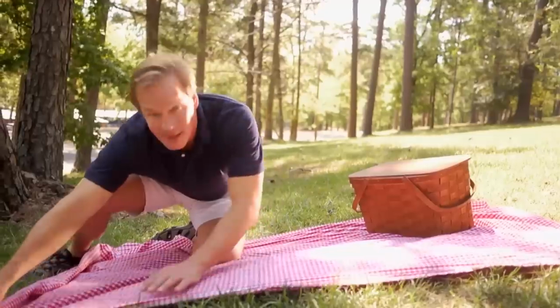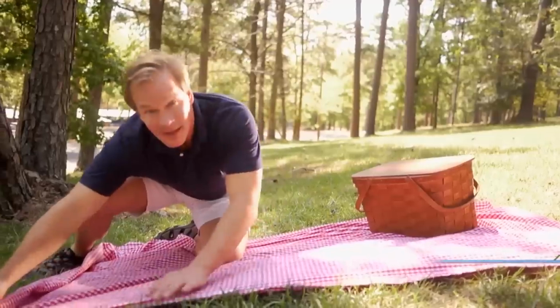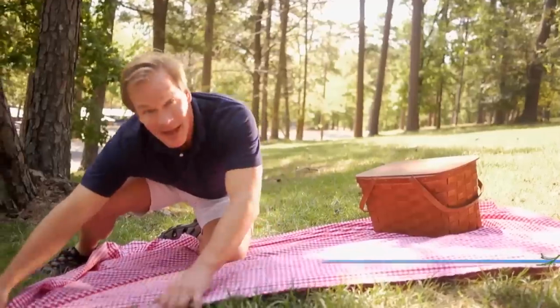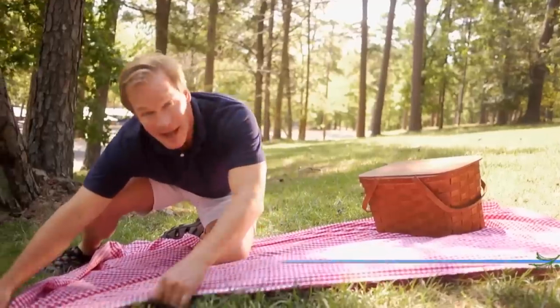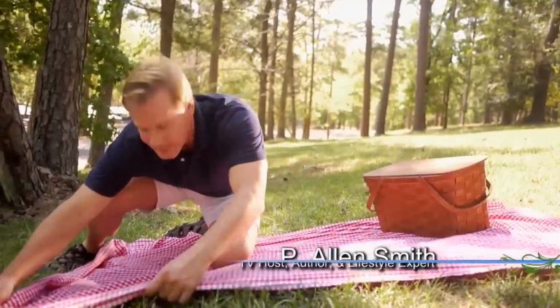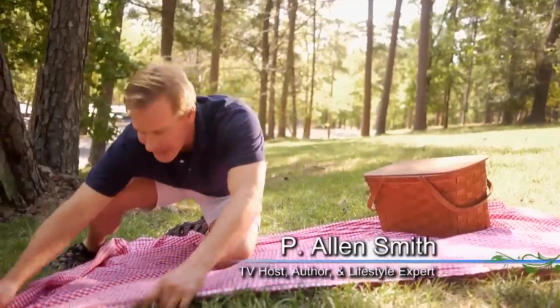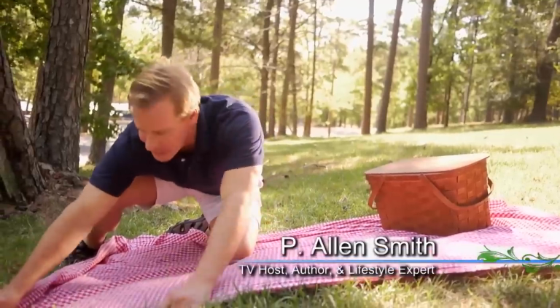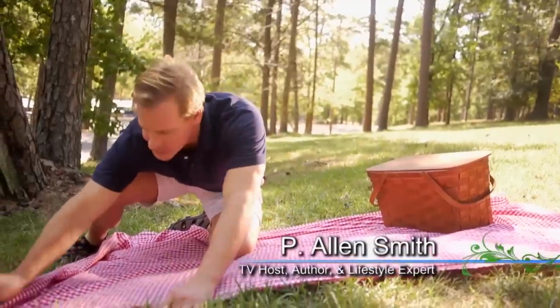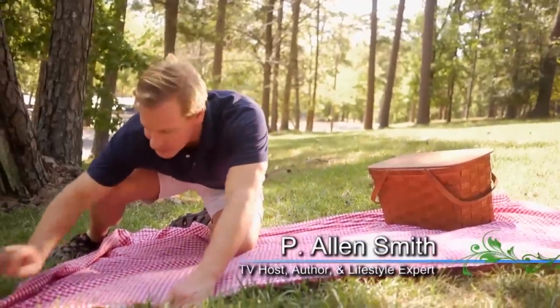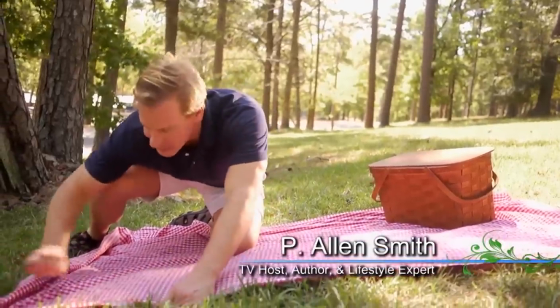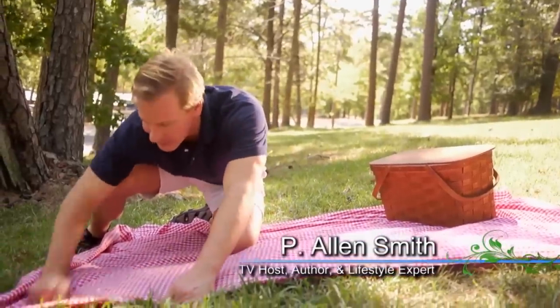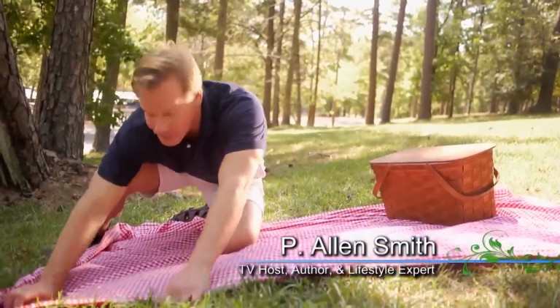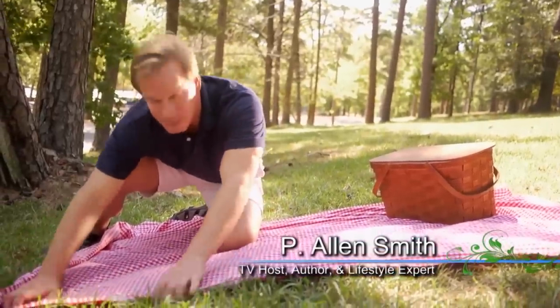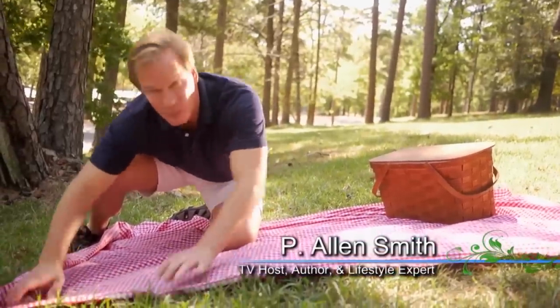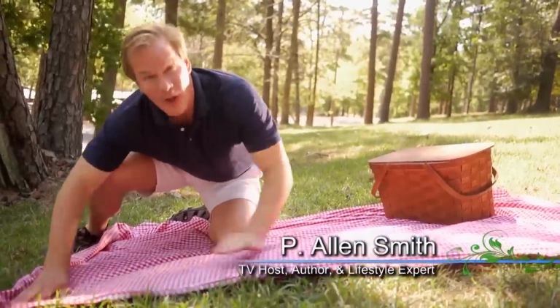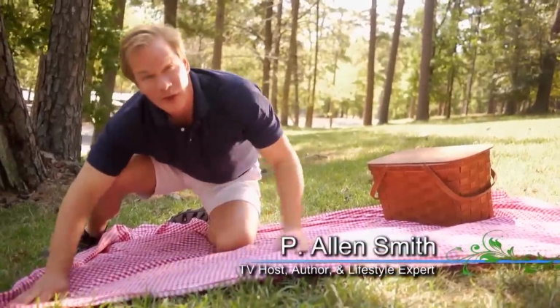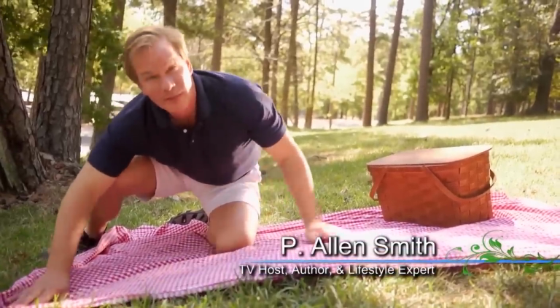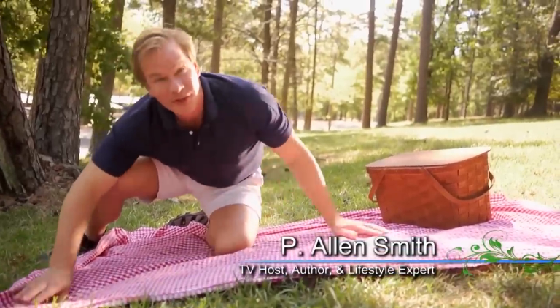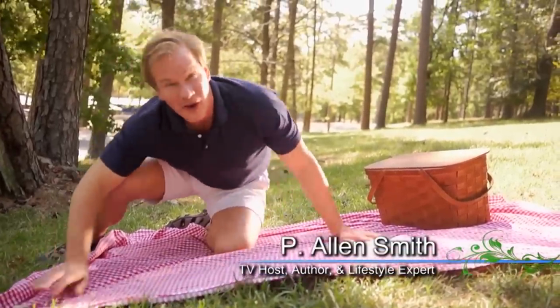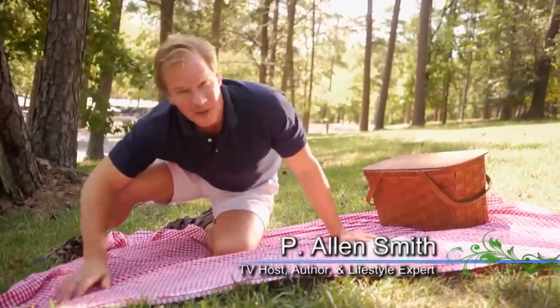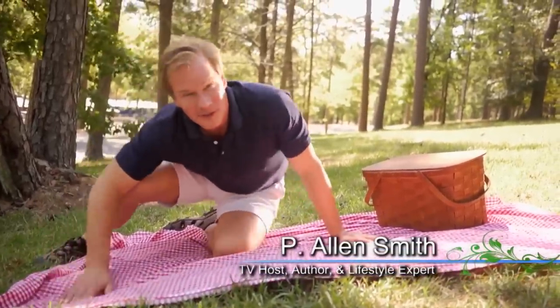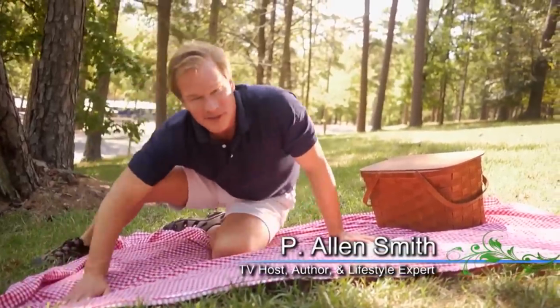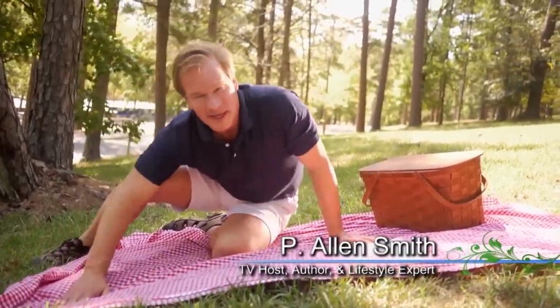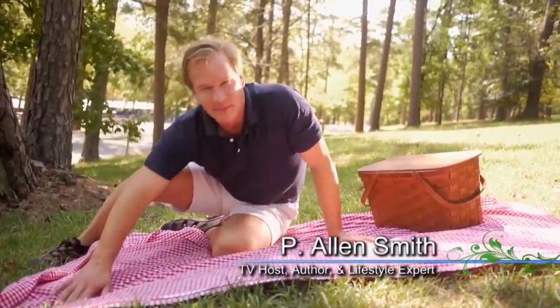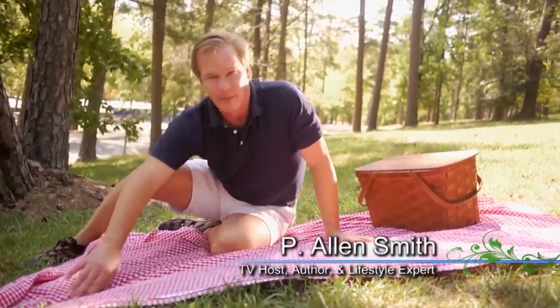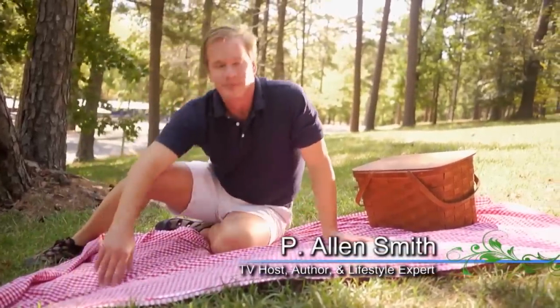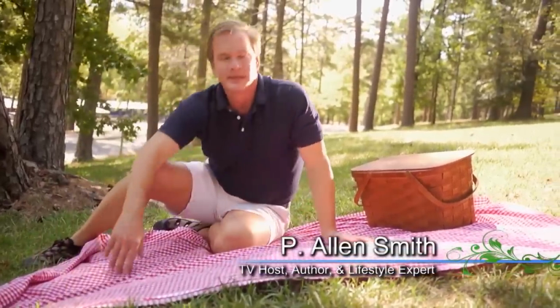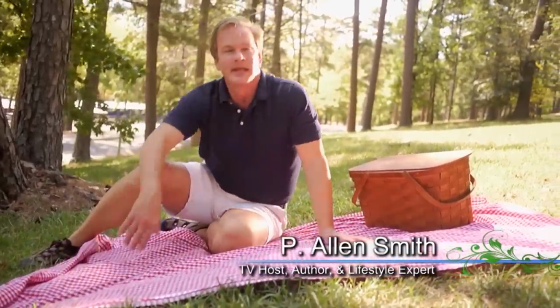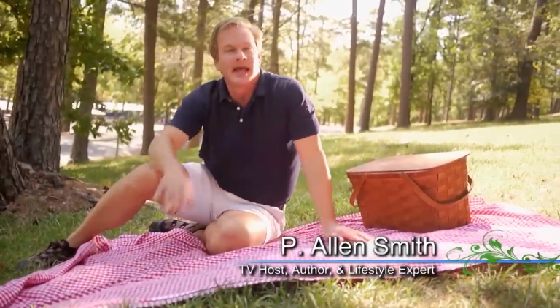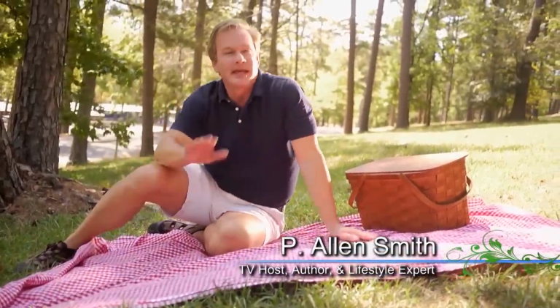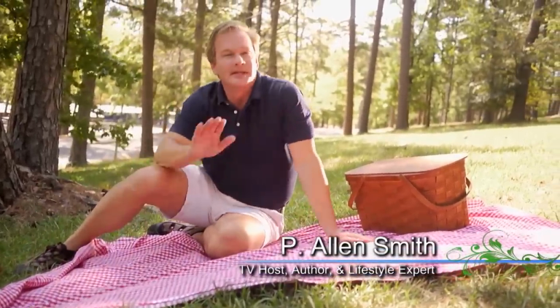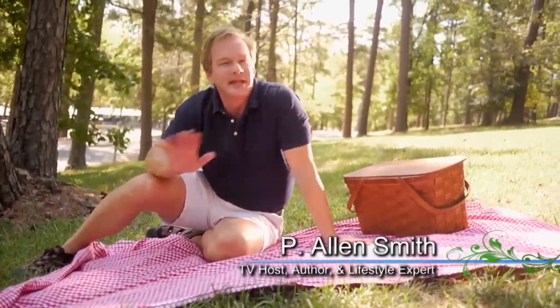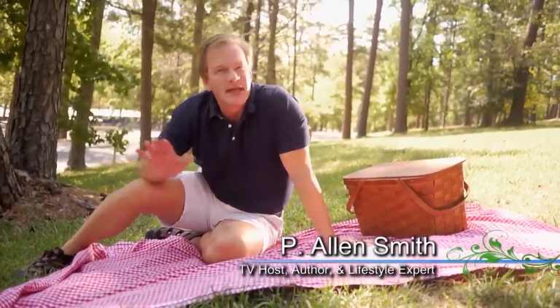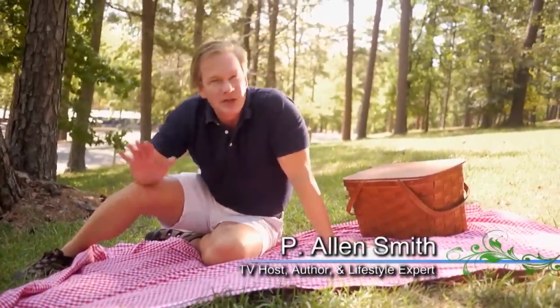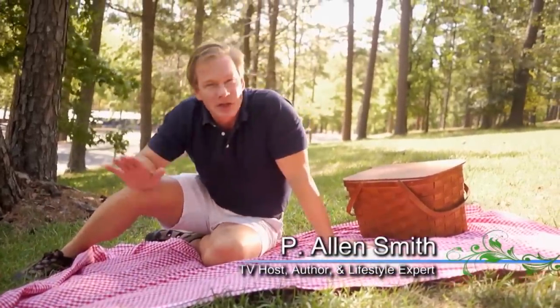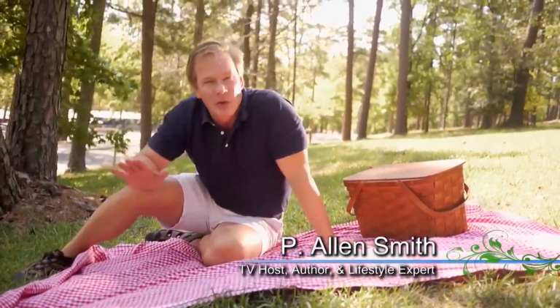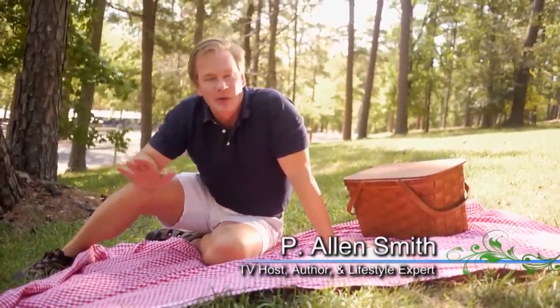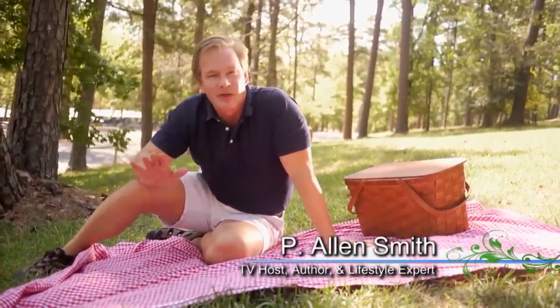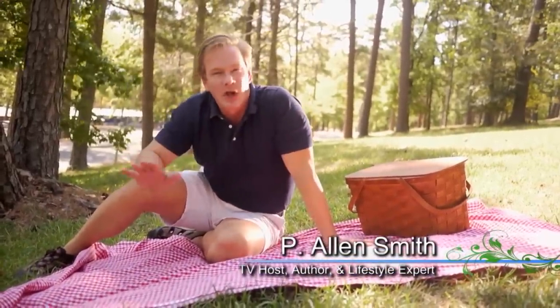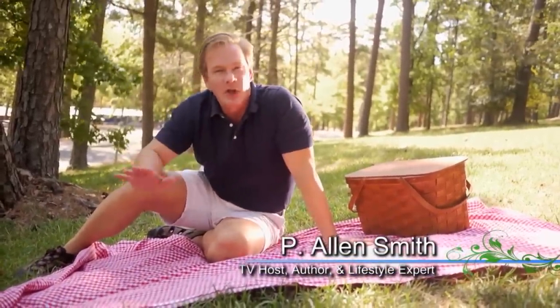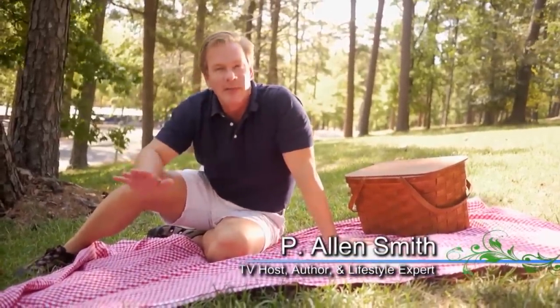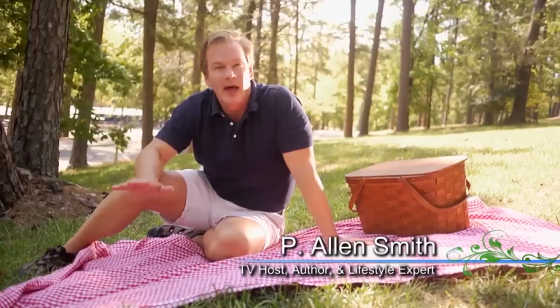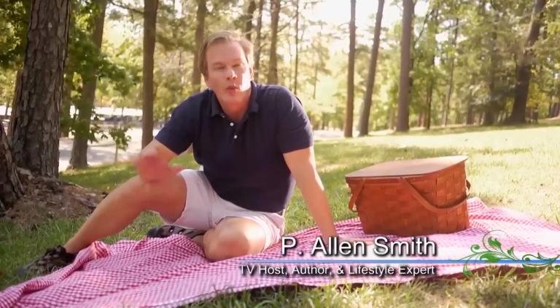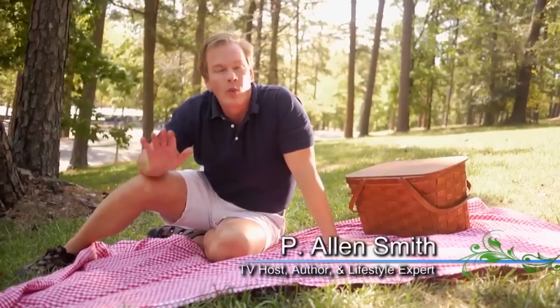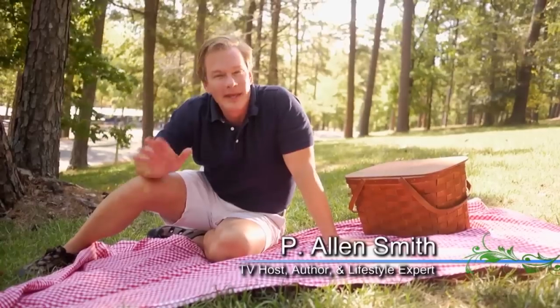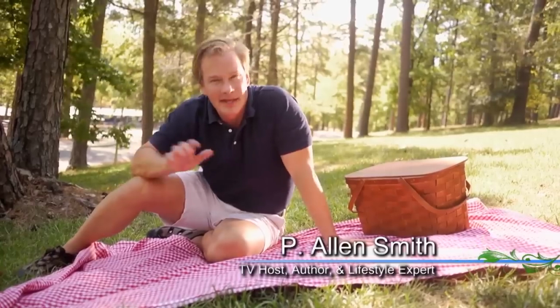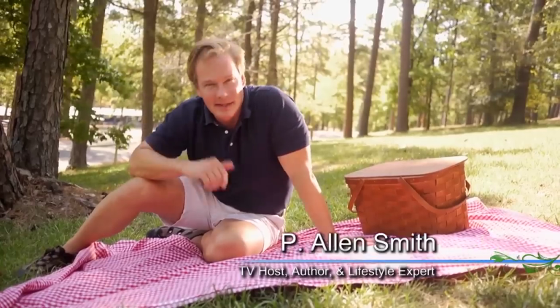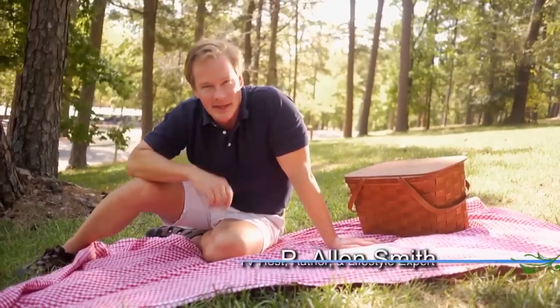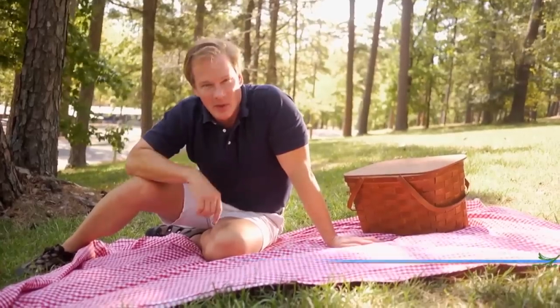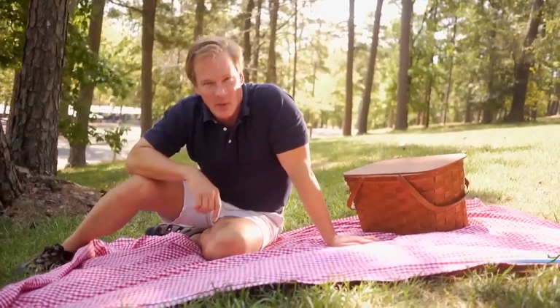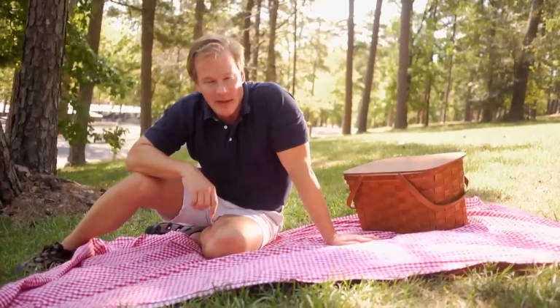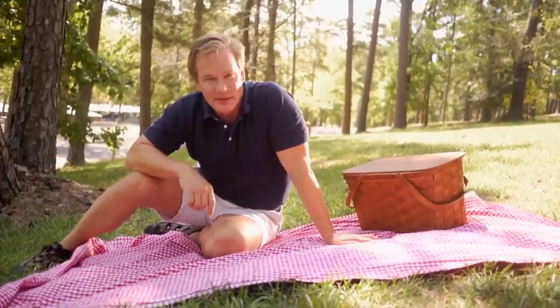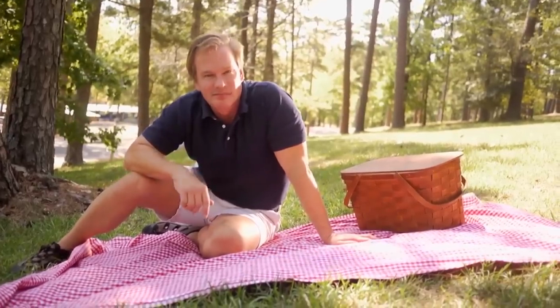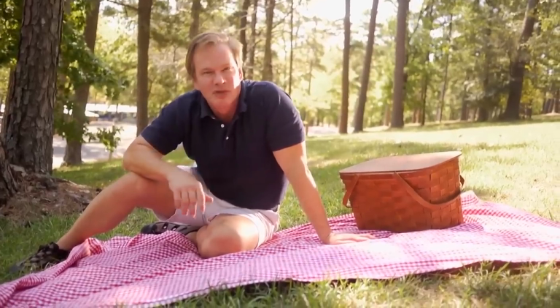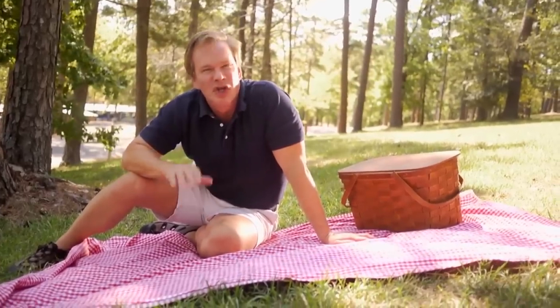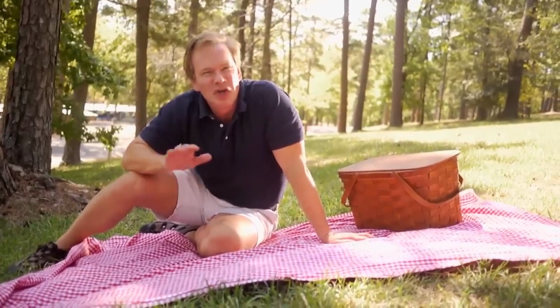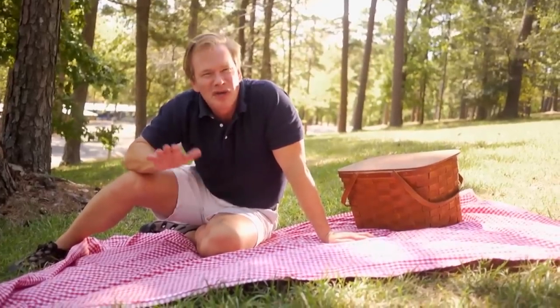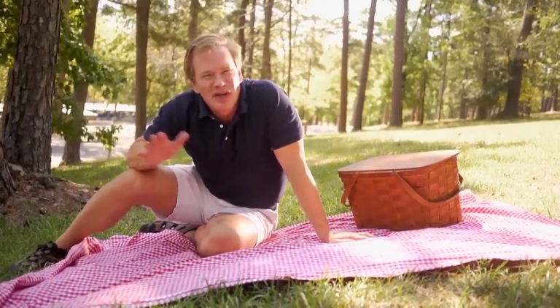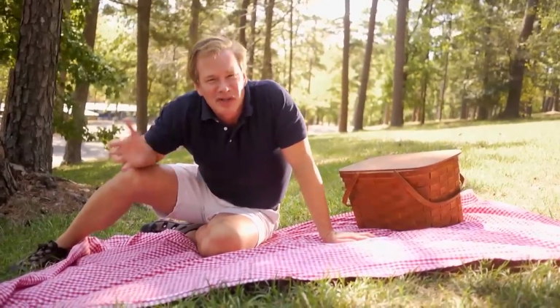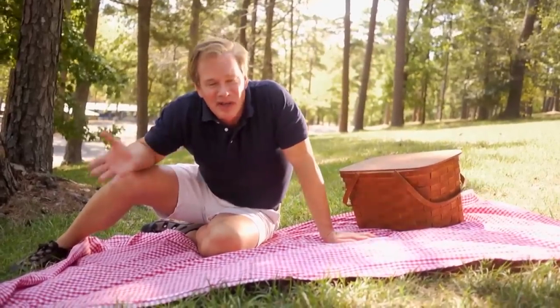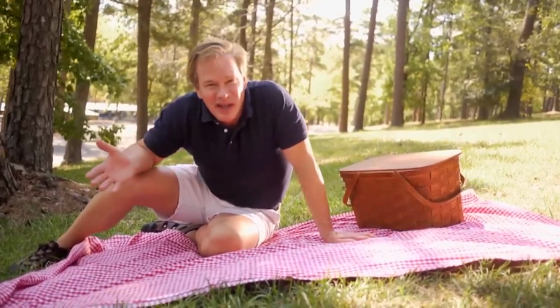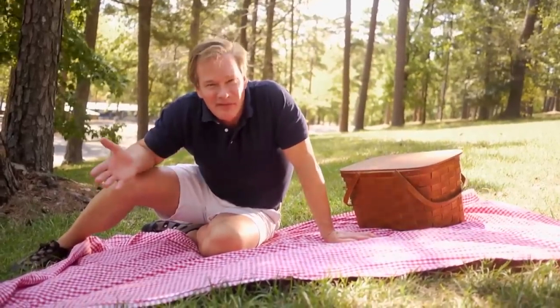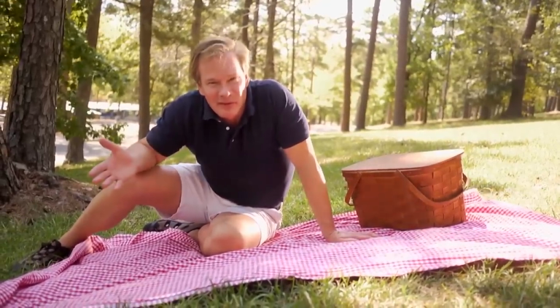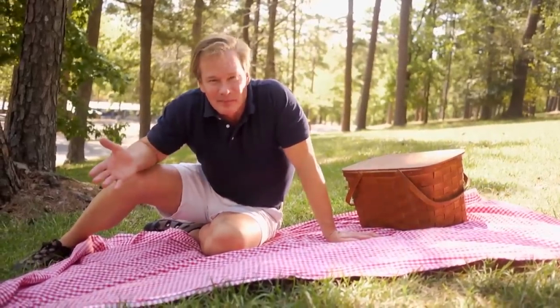Hi, I'm Alan Smith. Welcome to Garden to Table. Today's show is all about weekend getaways. Who doesn't love them?